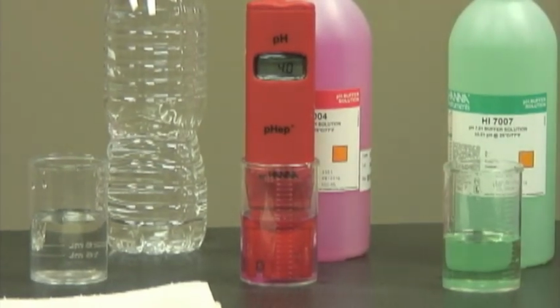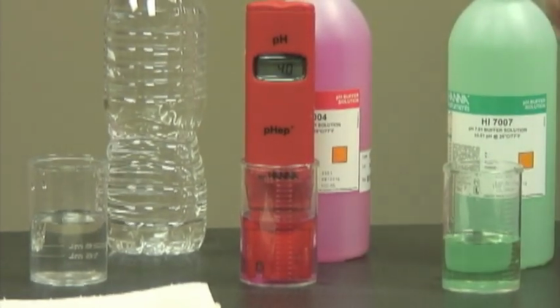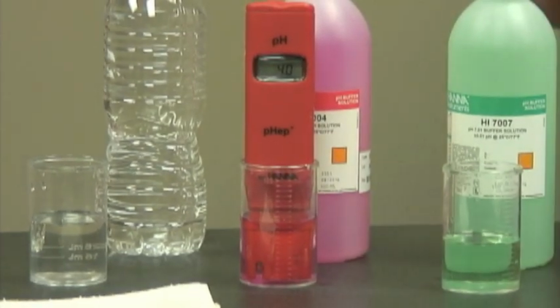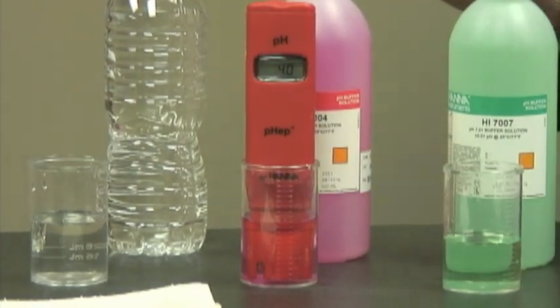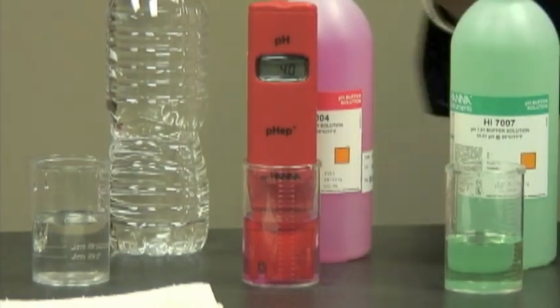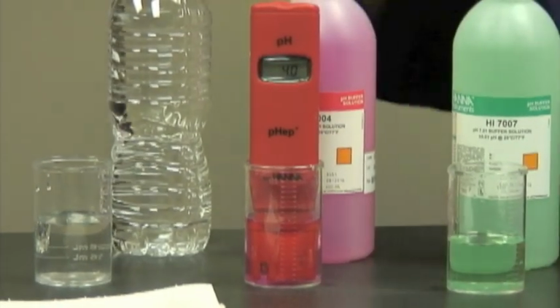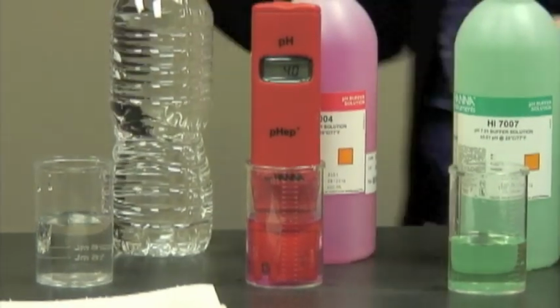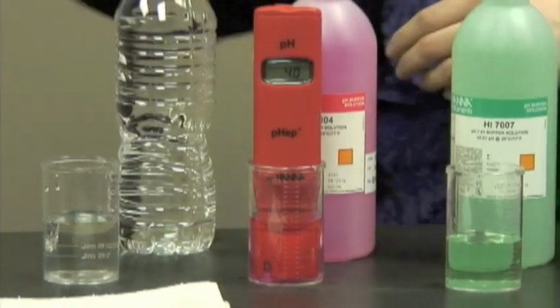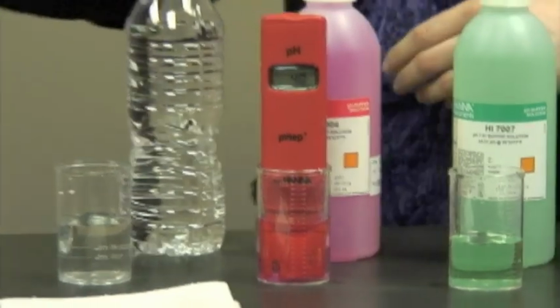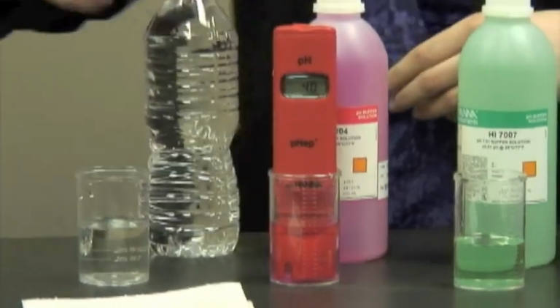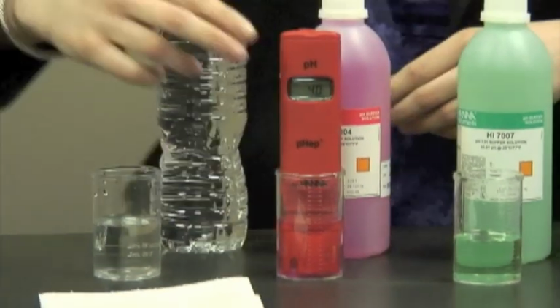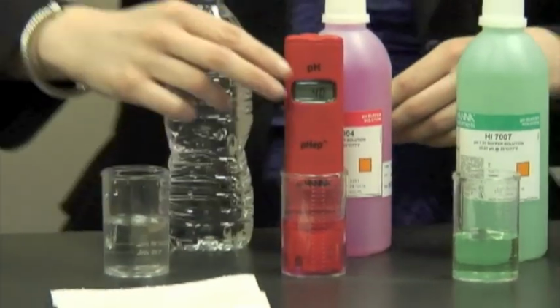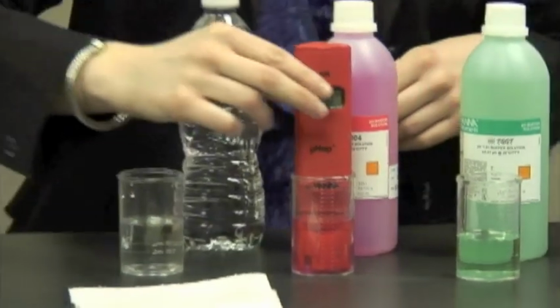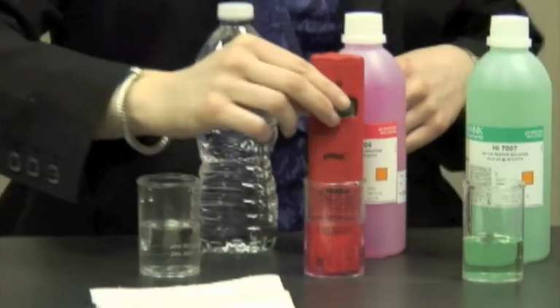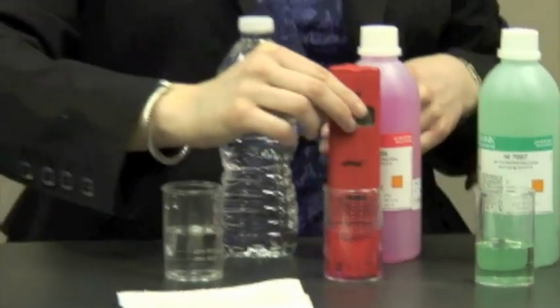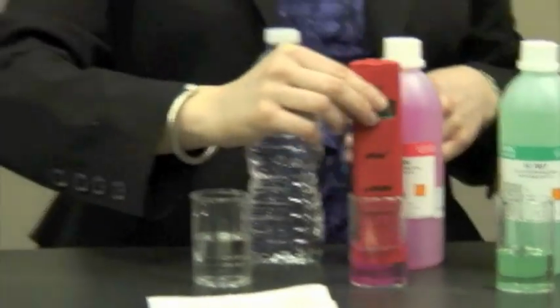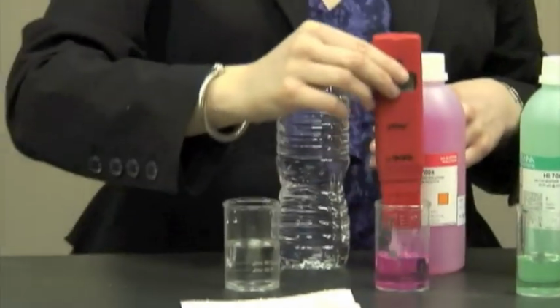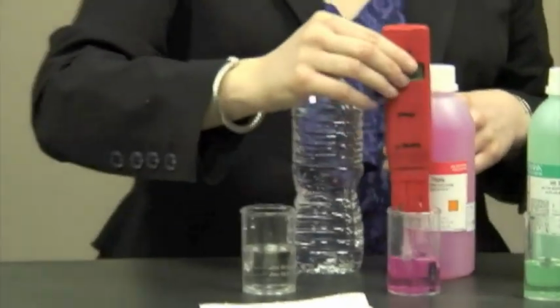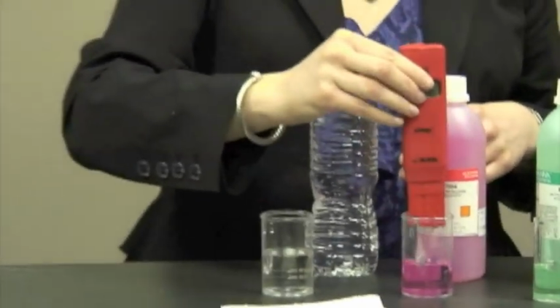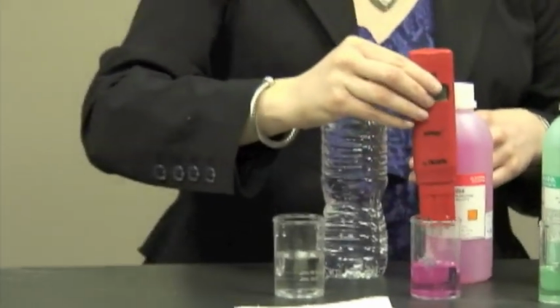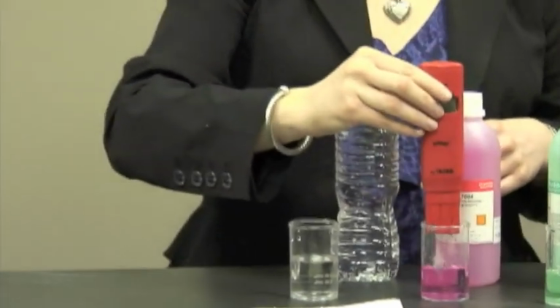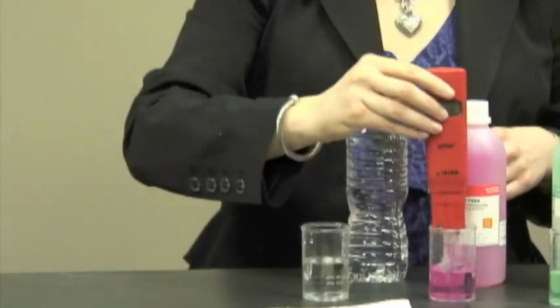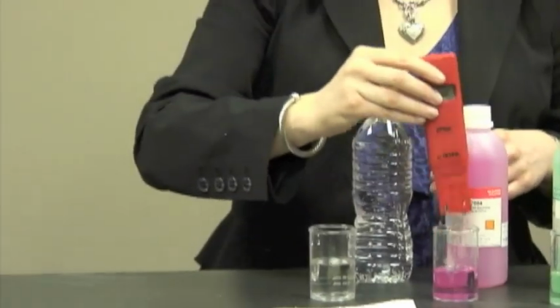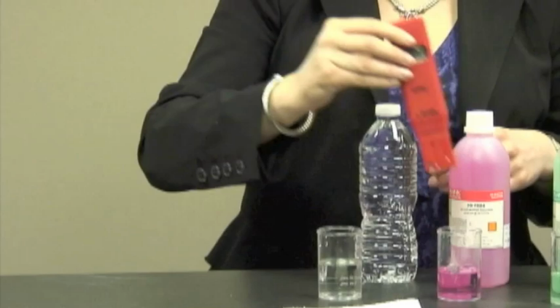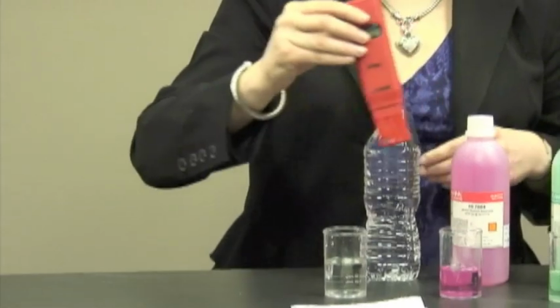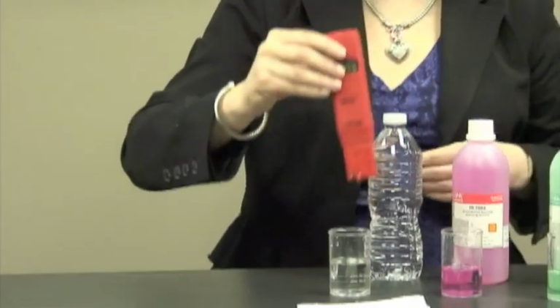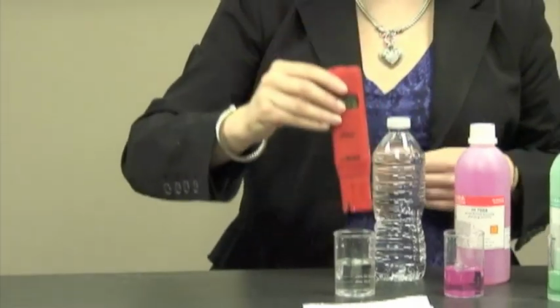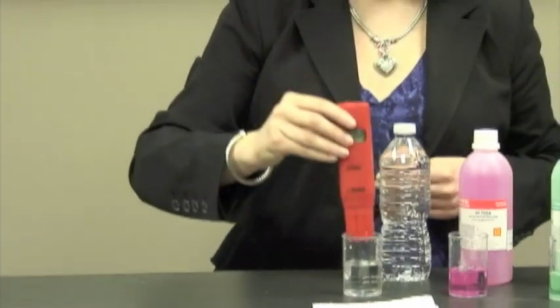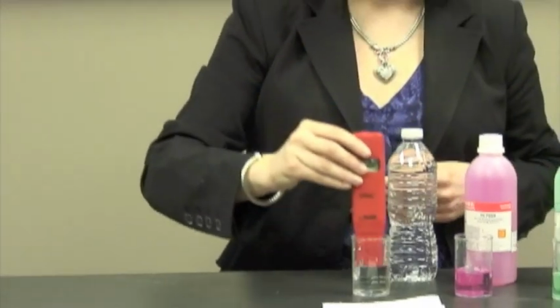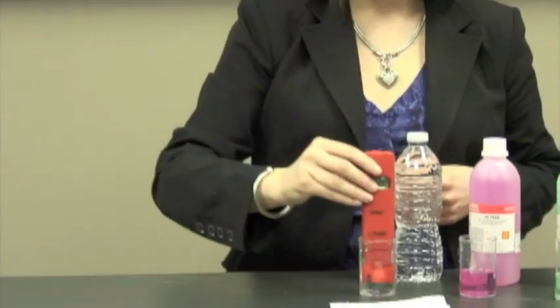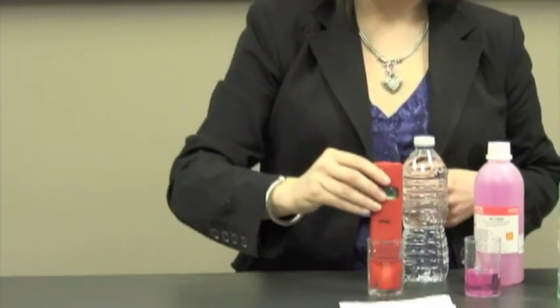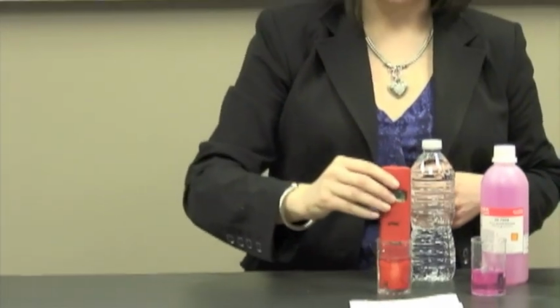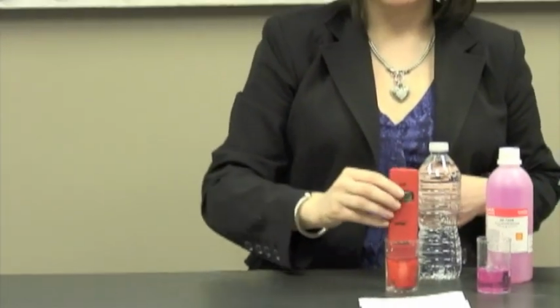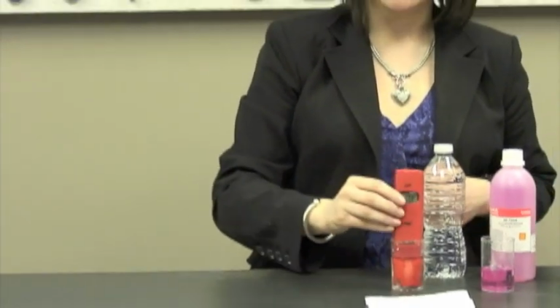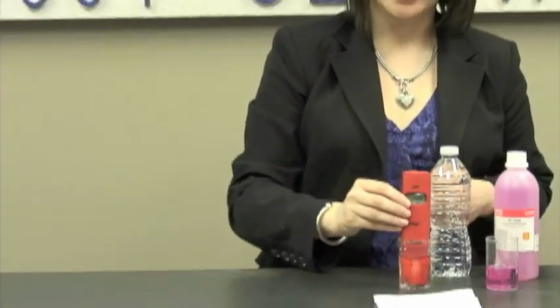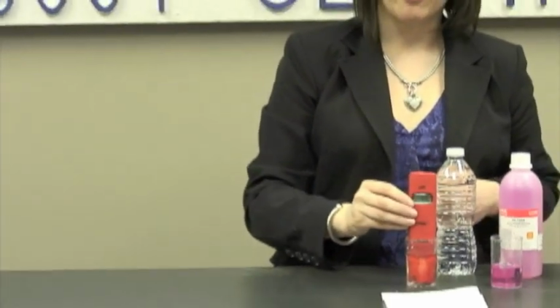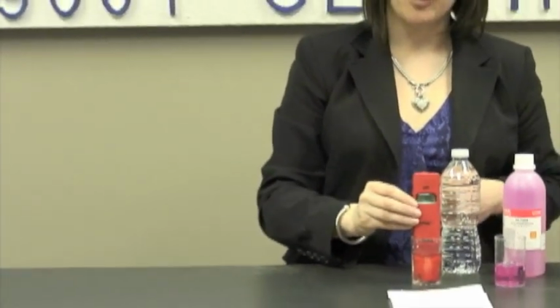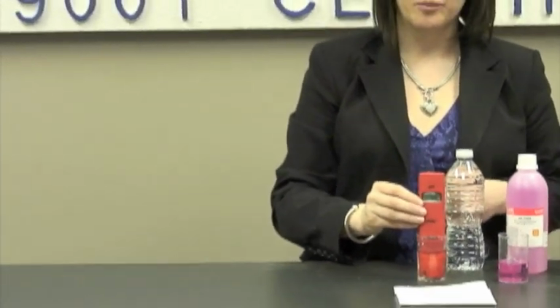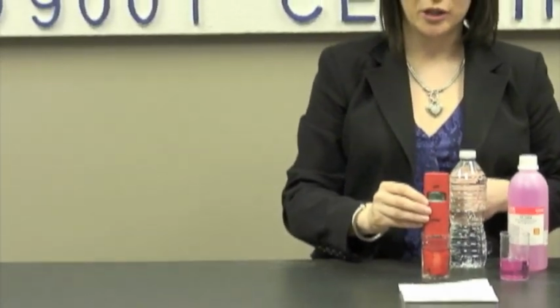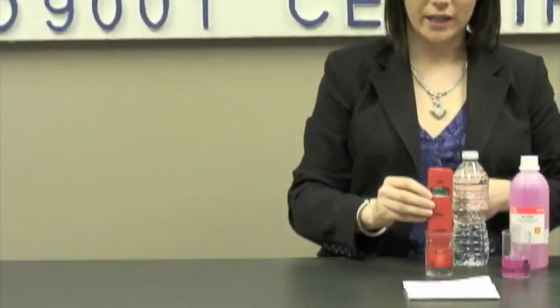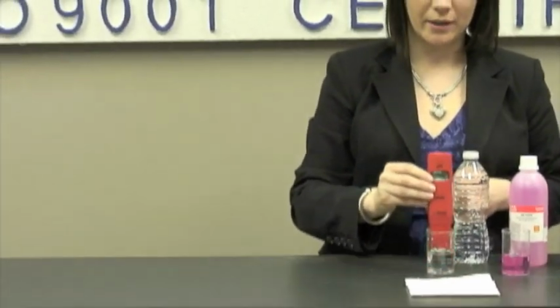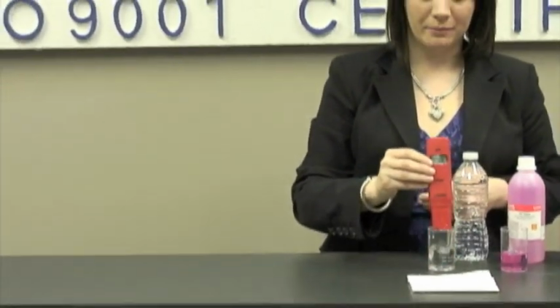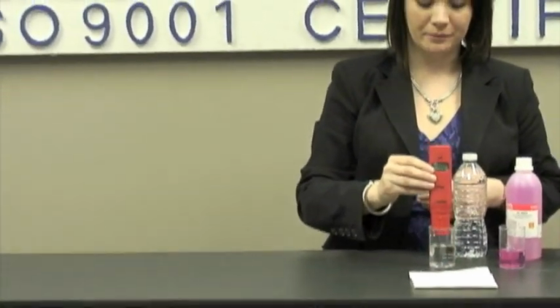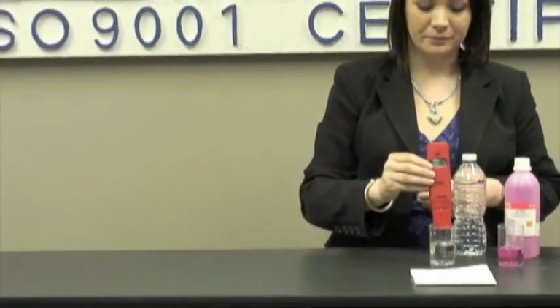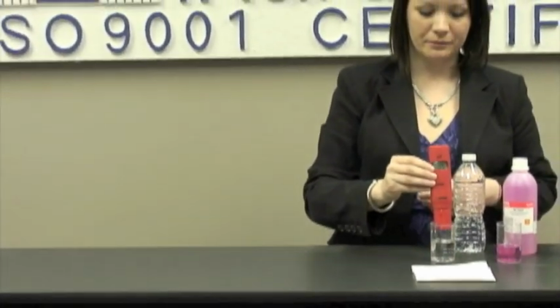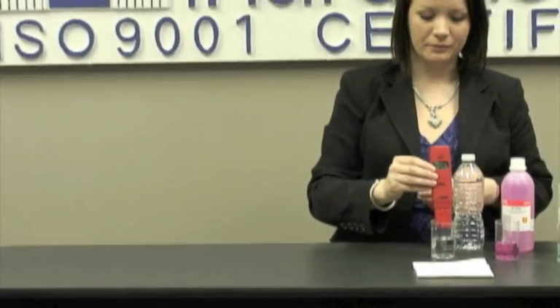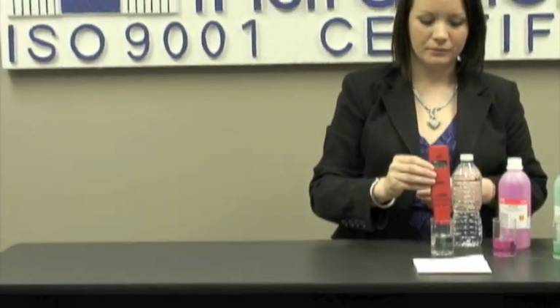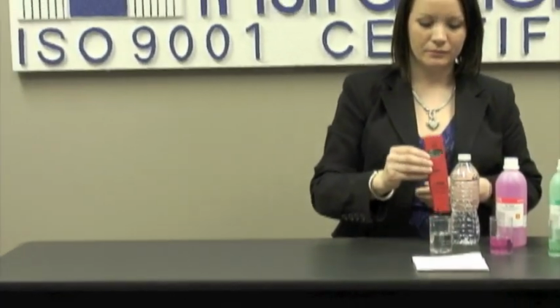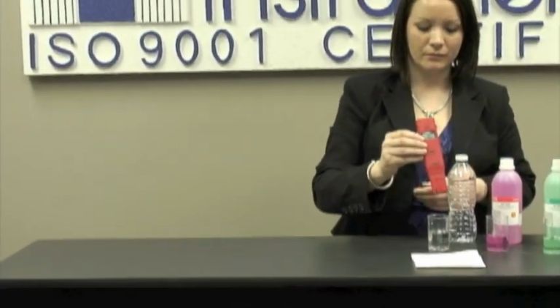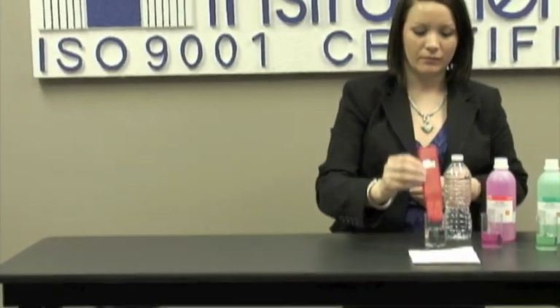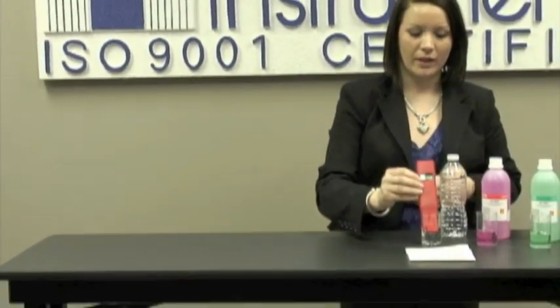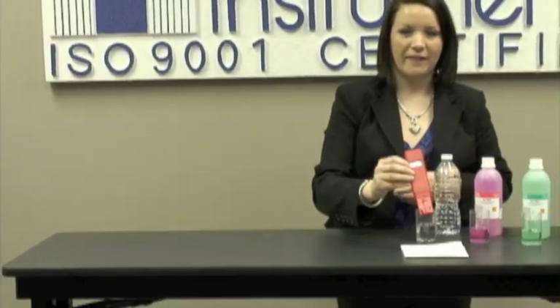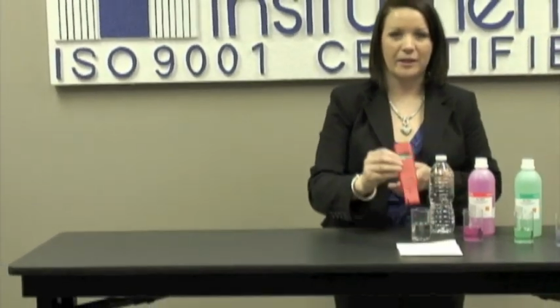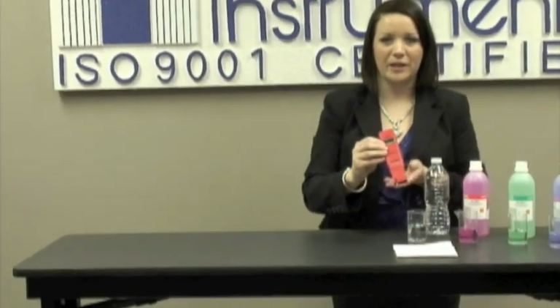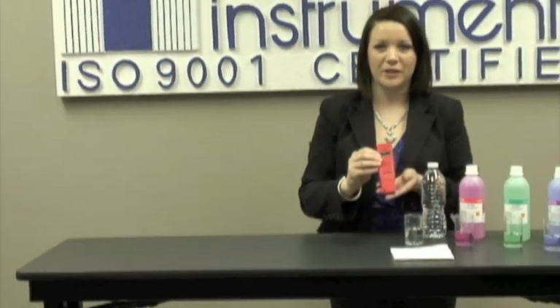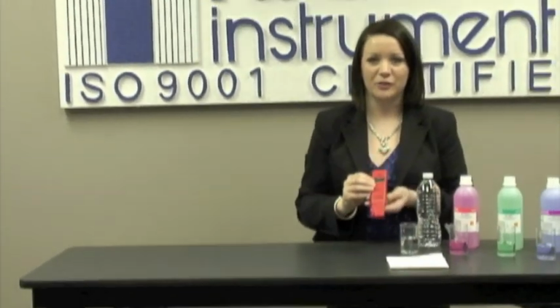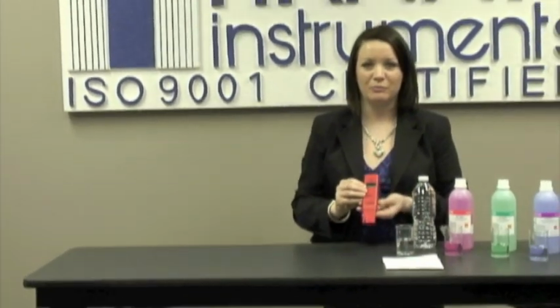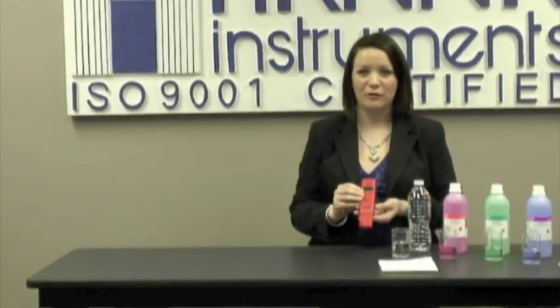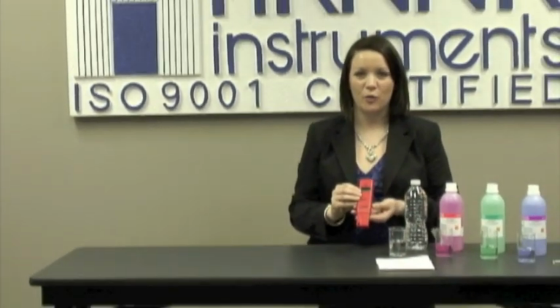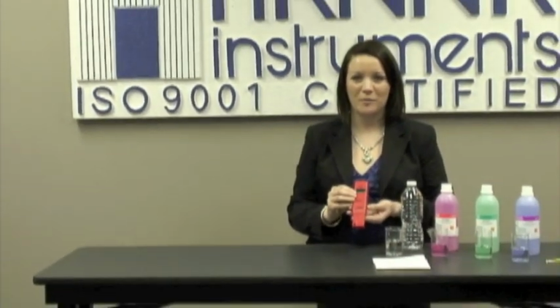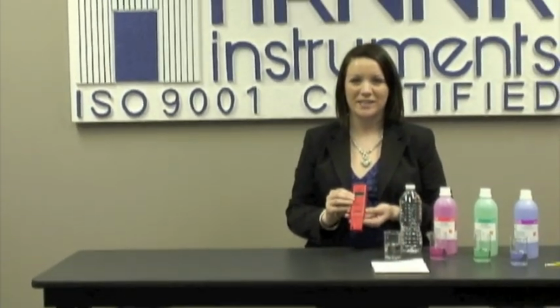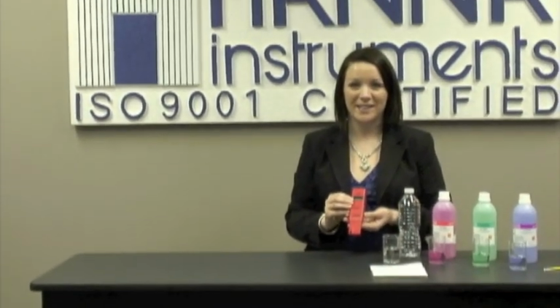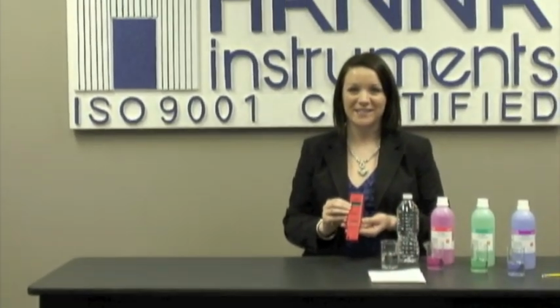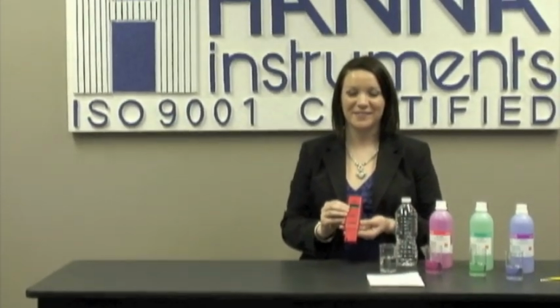Now I'm ready to do my measurement. I'm going to rinse it off one more time, and then I'm going to perform my test.